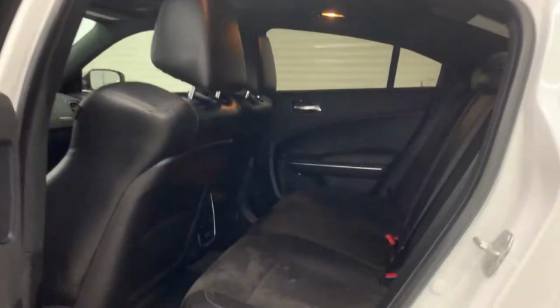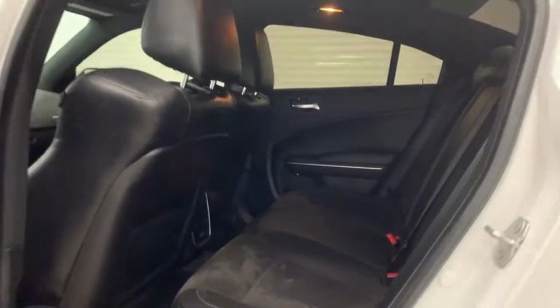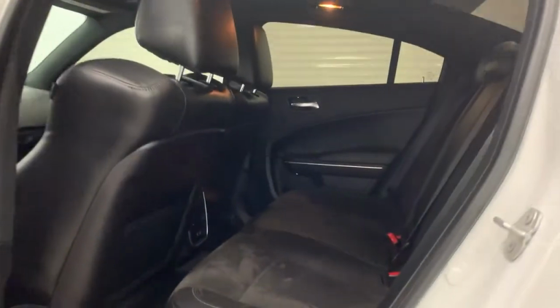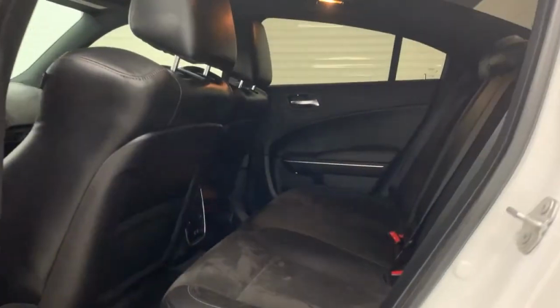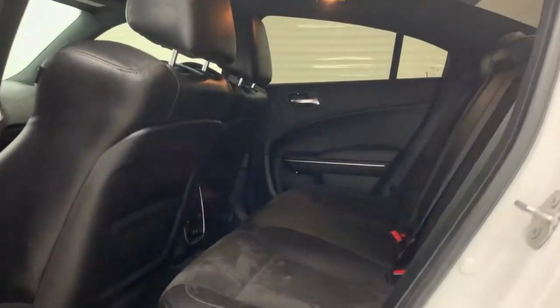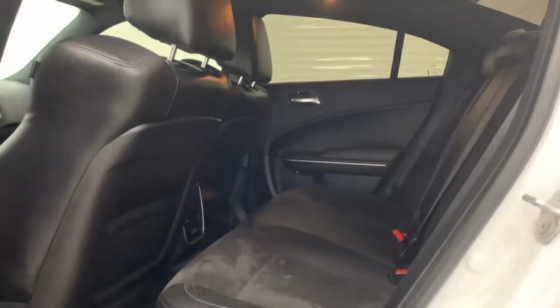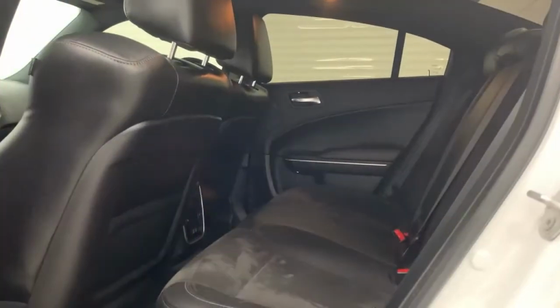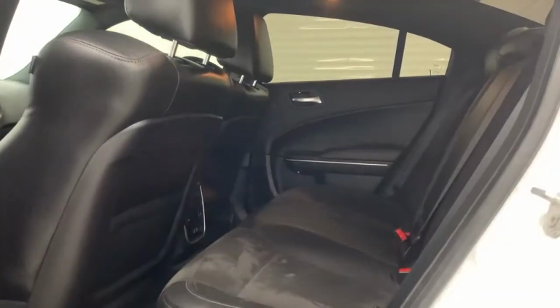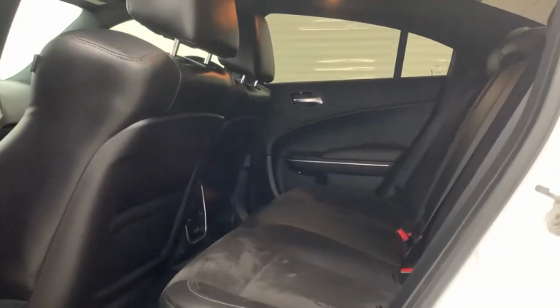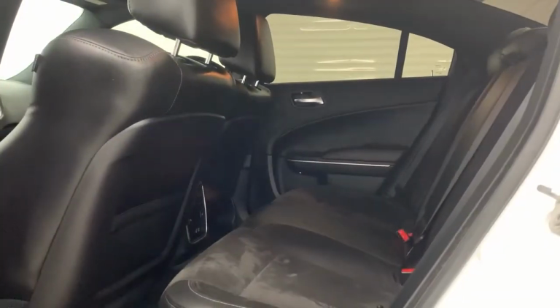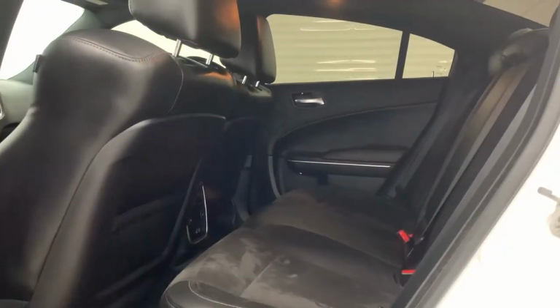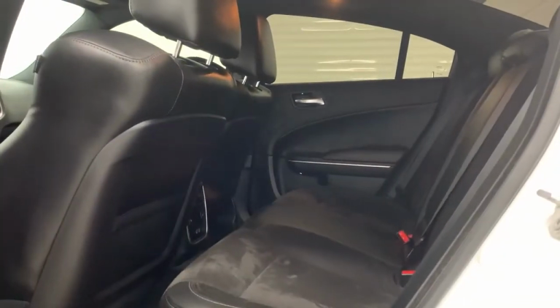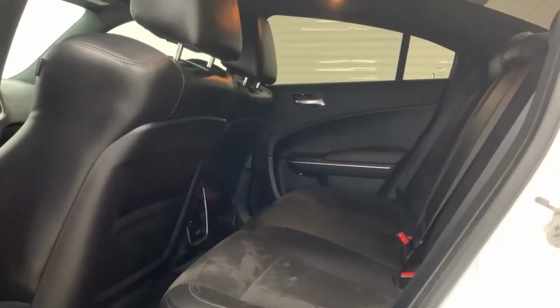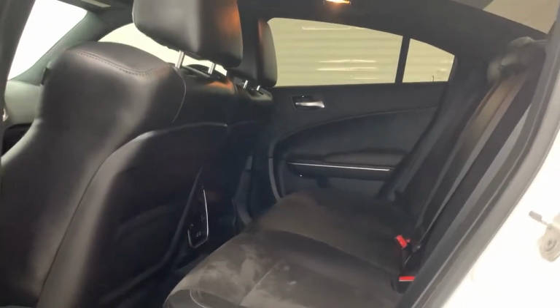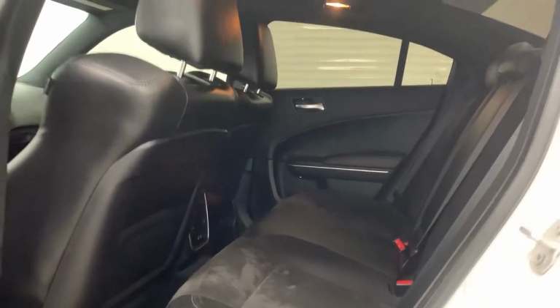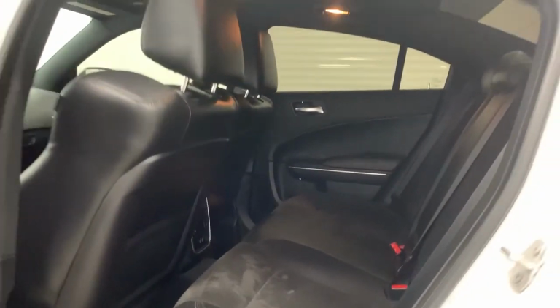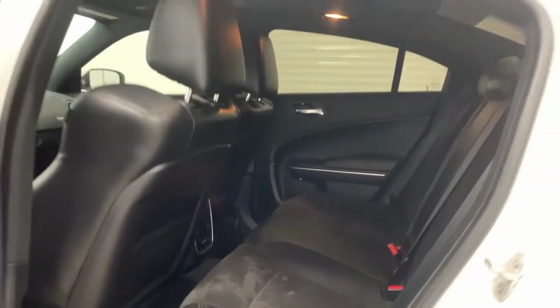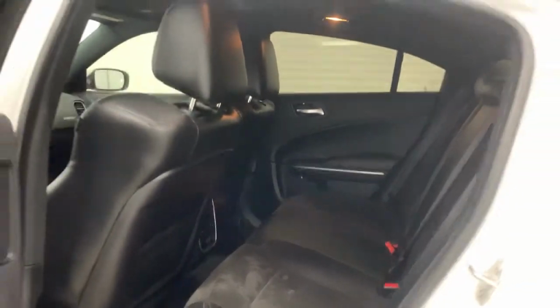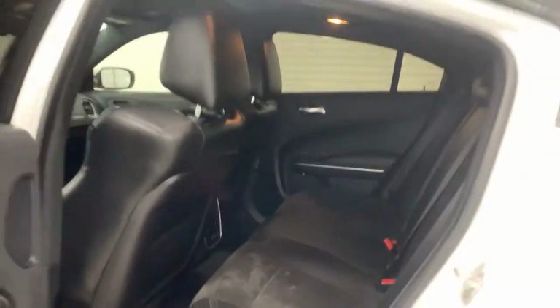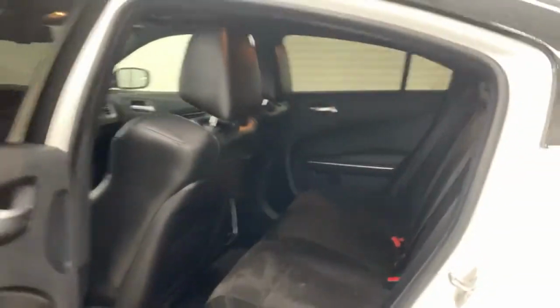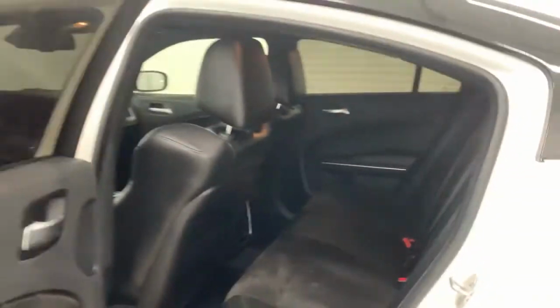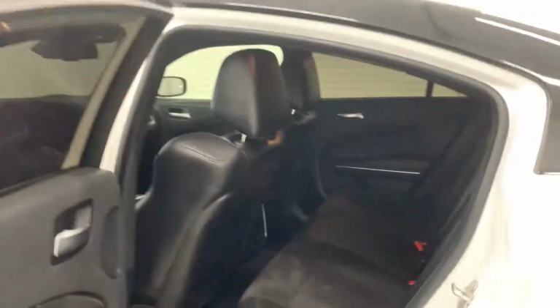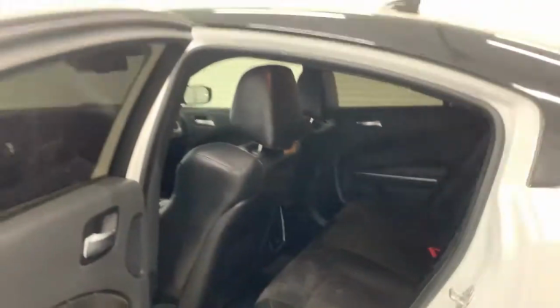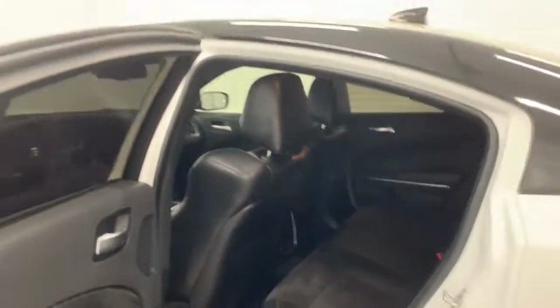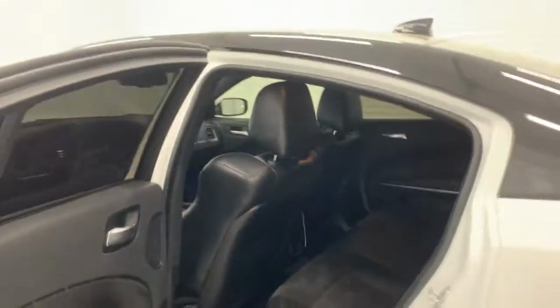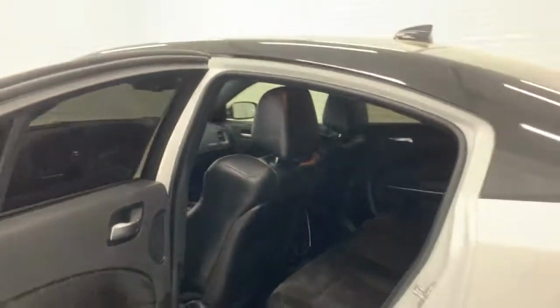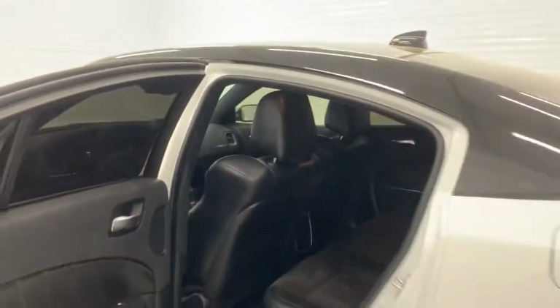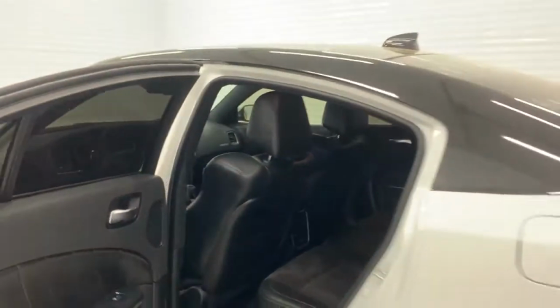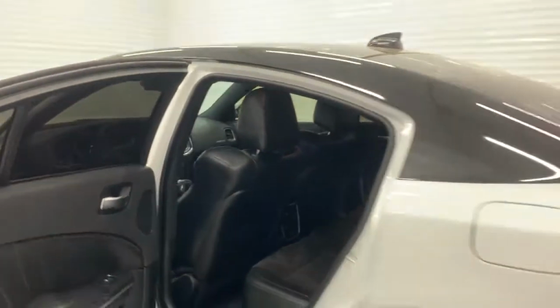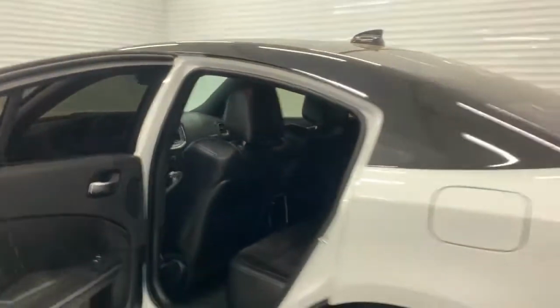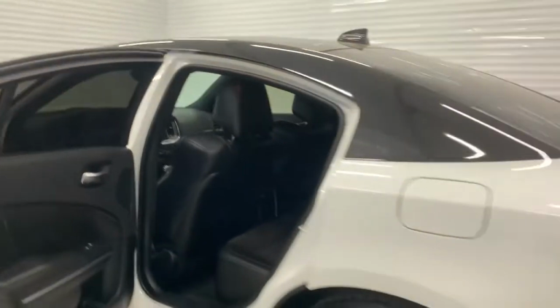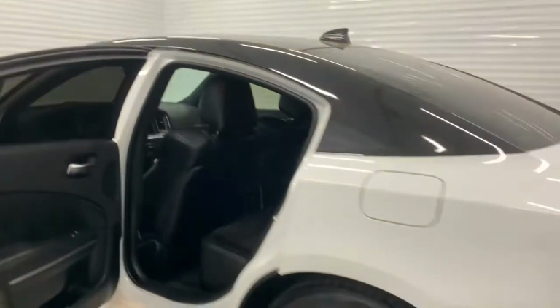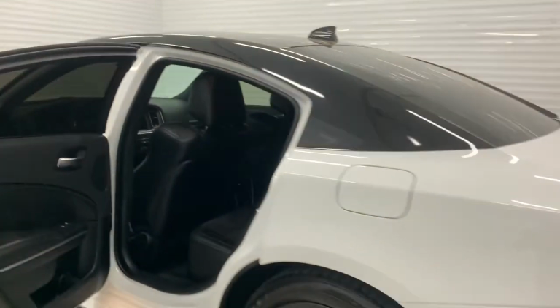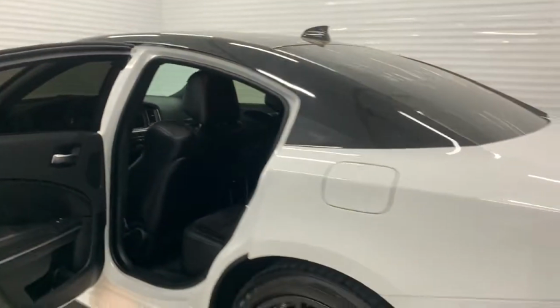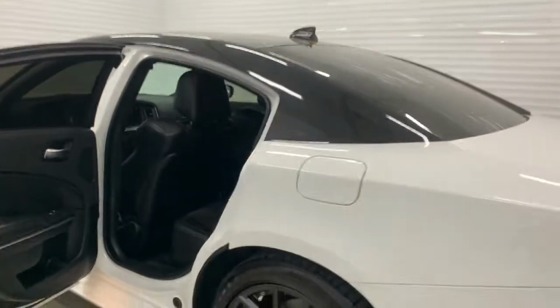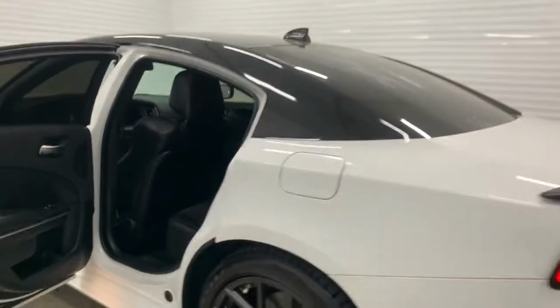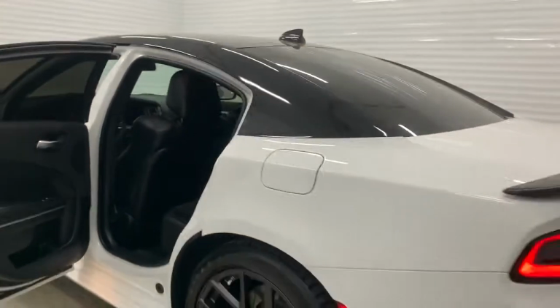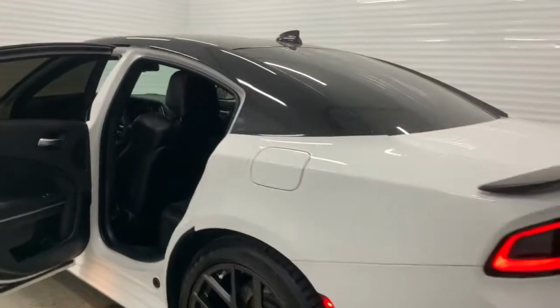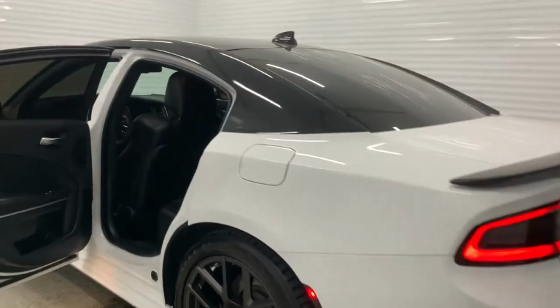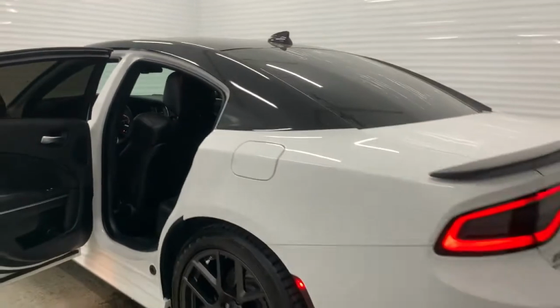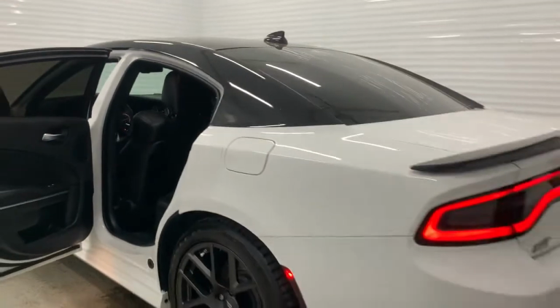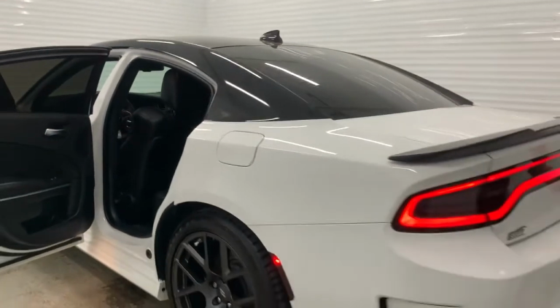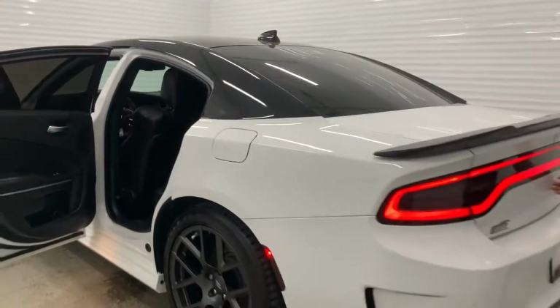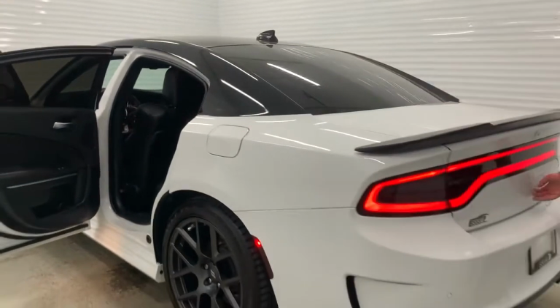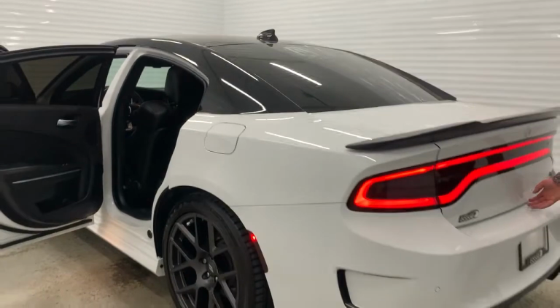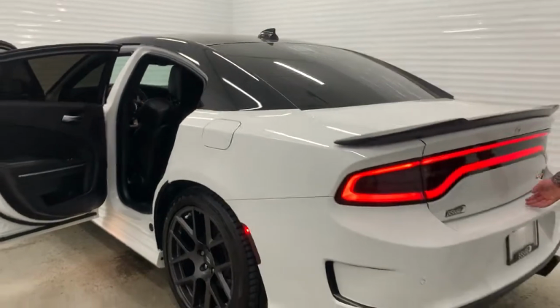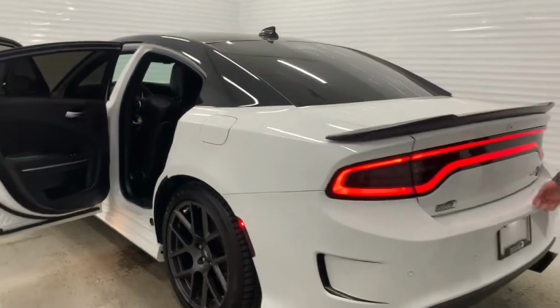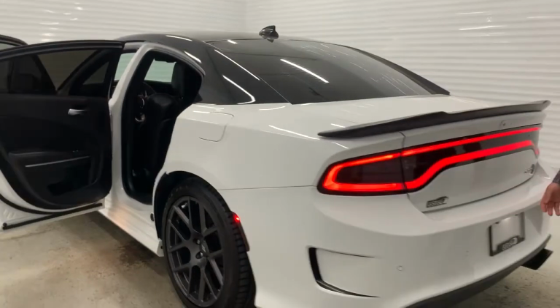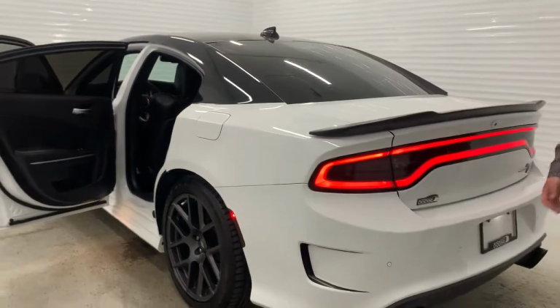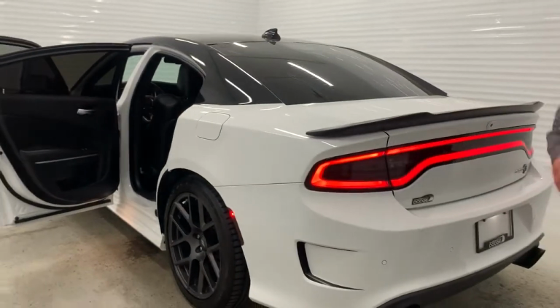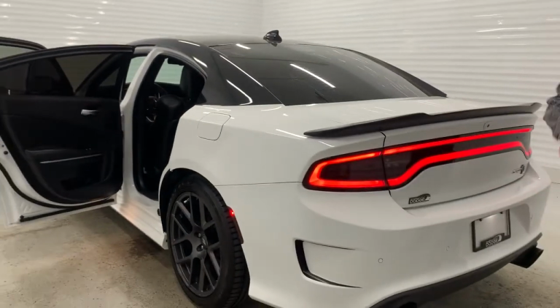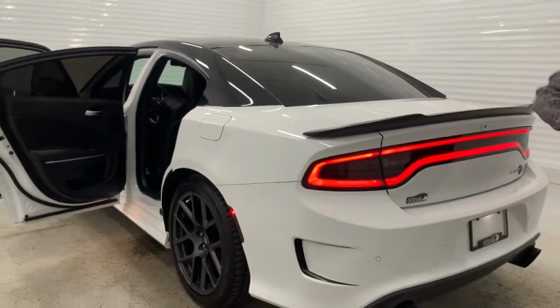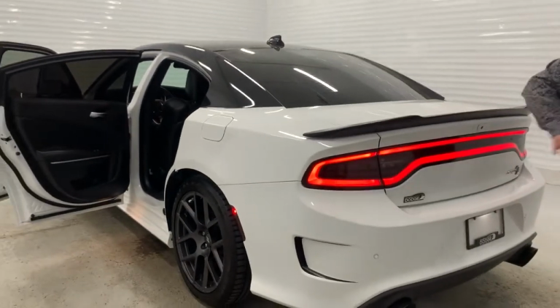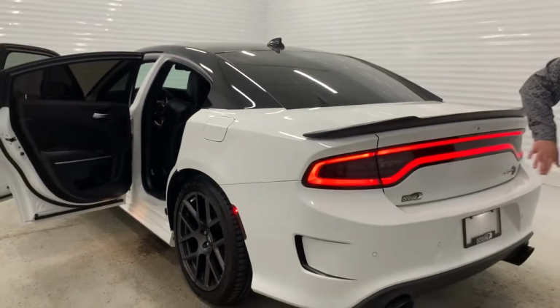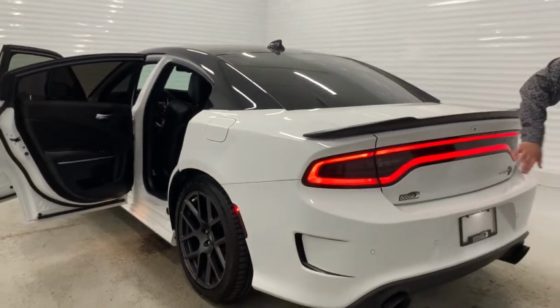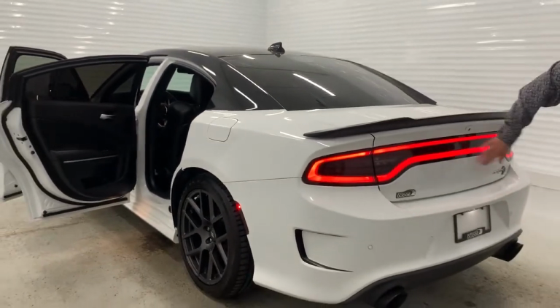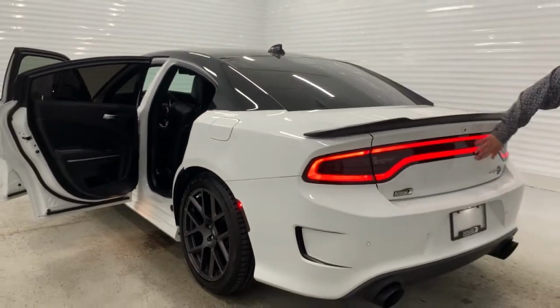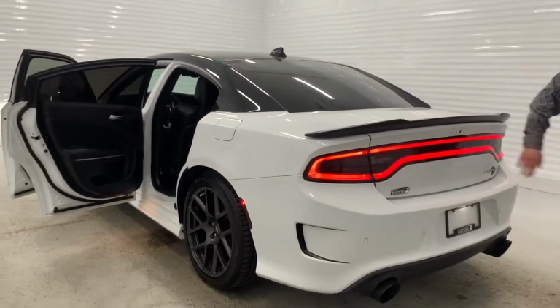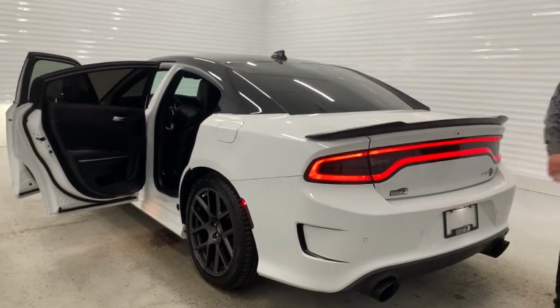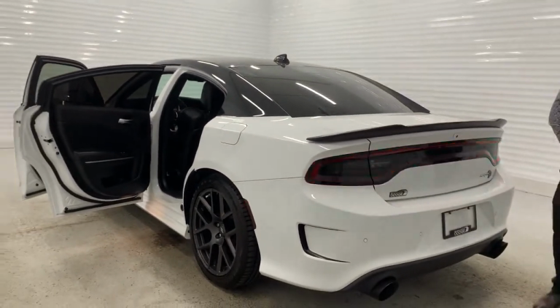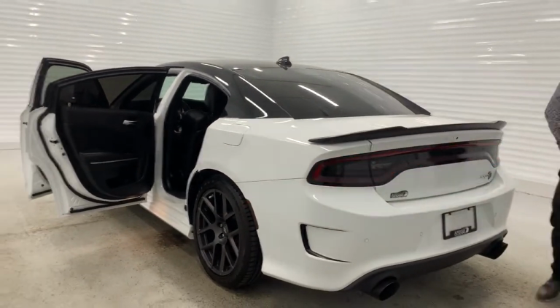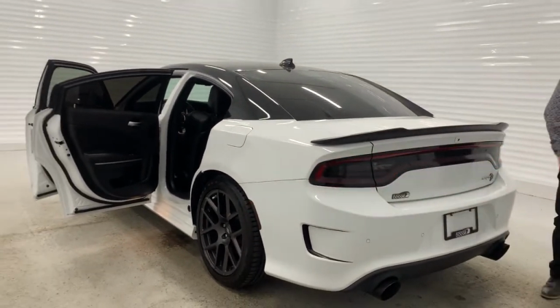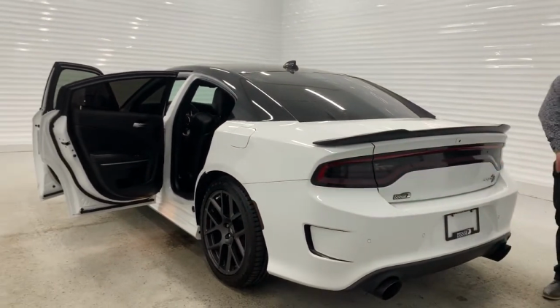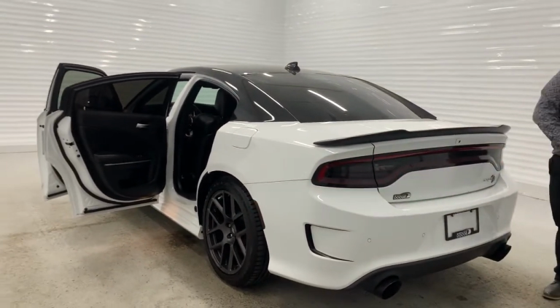Tons of room in the back. You also get heated second row seats in the back. This one also has high performance air suspension and tons of room in the trunk.